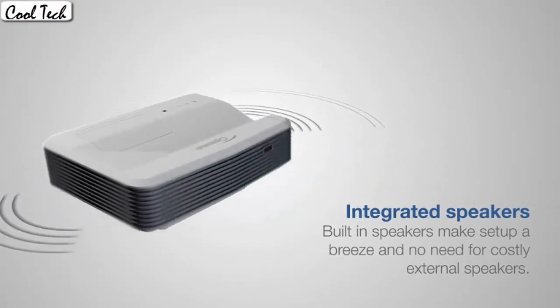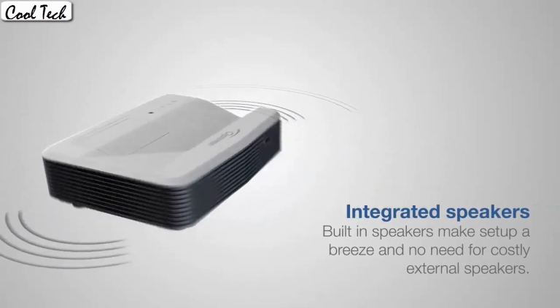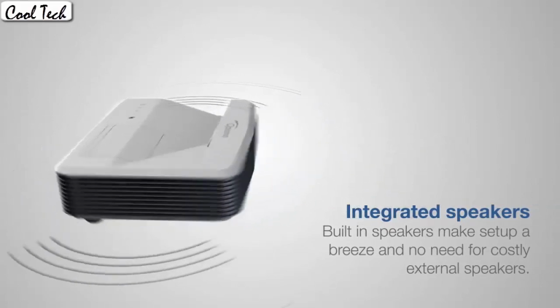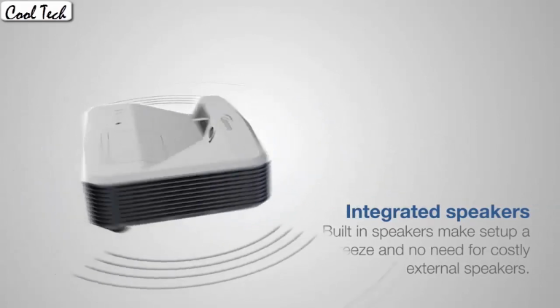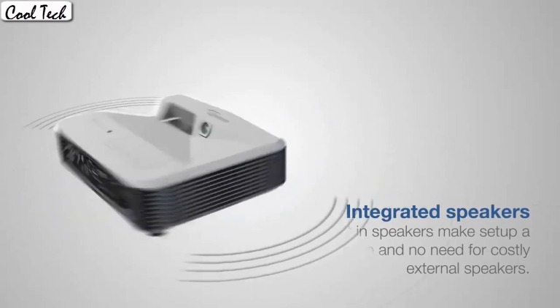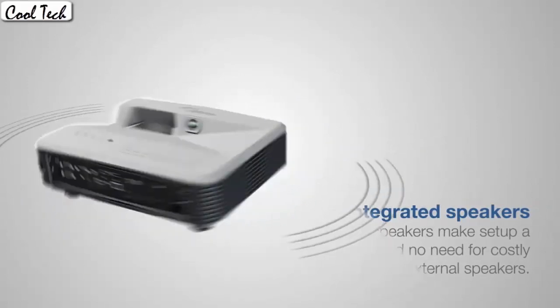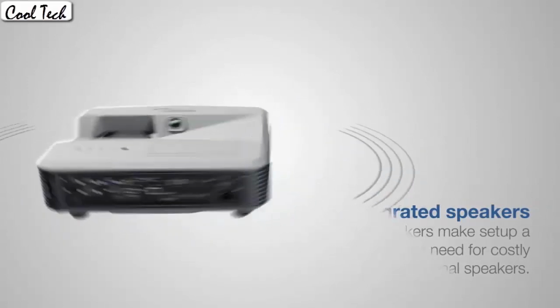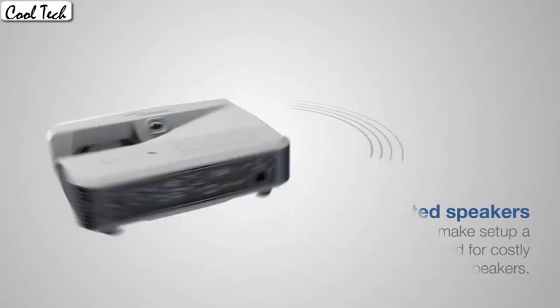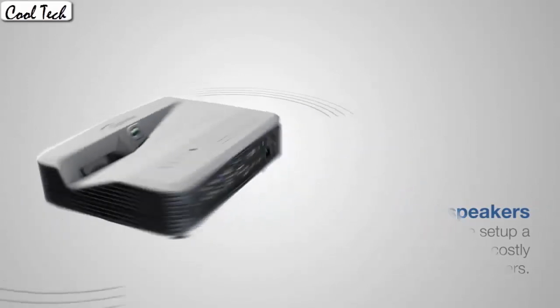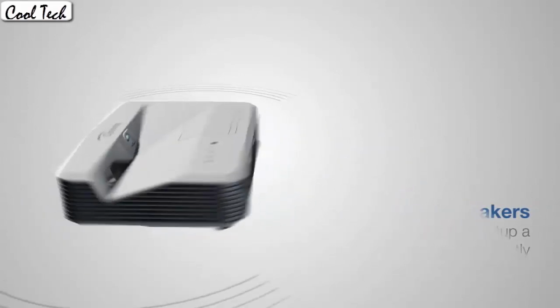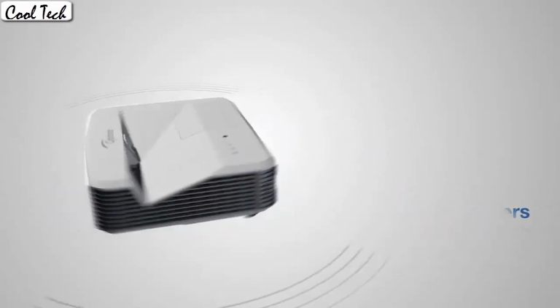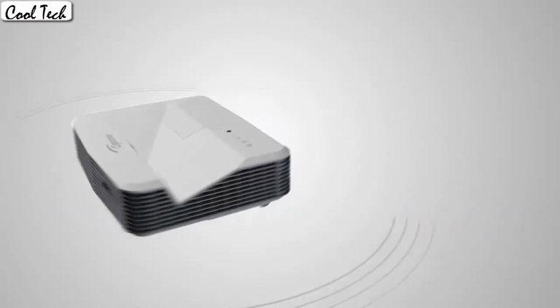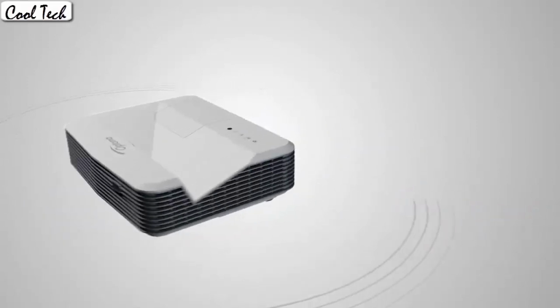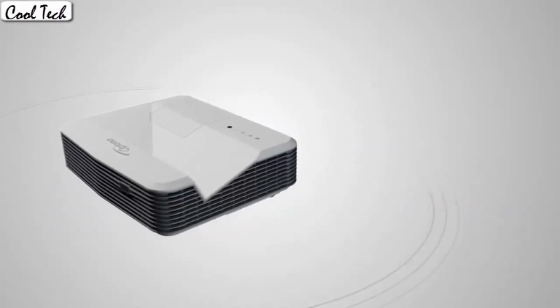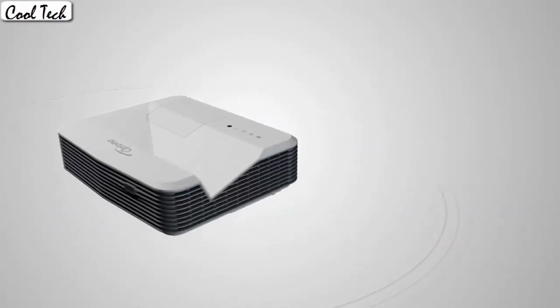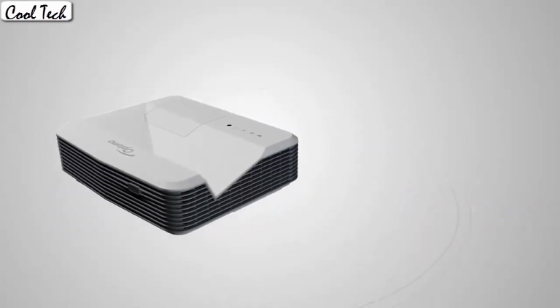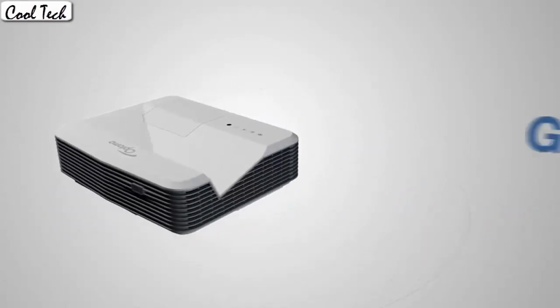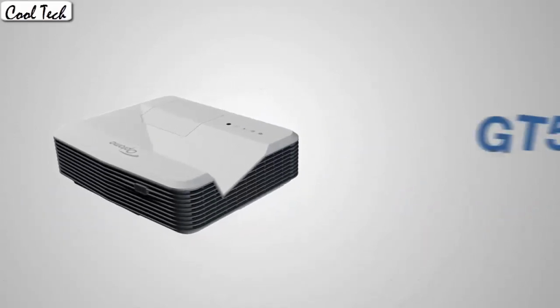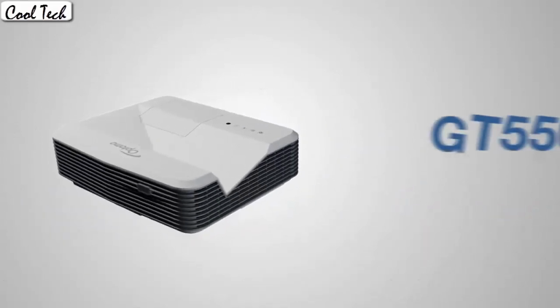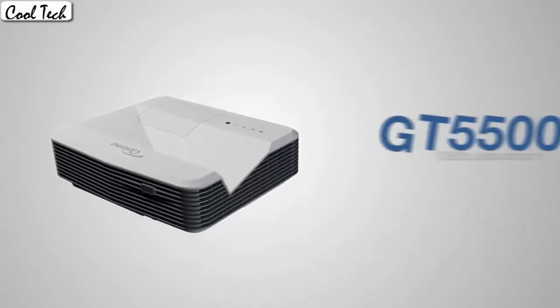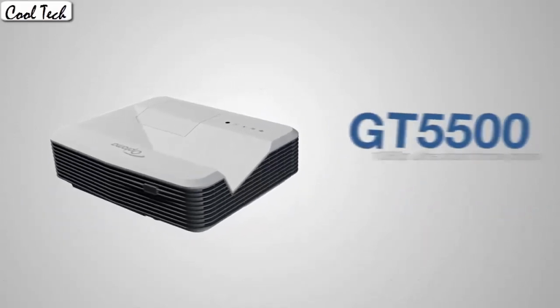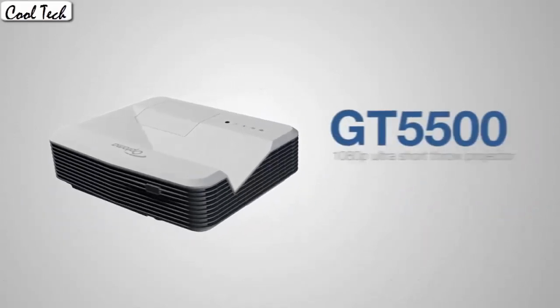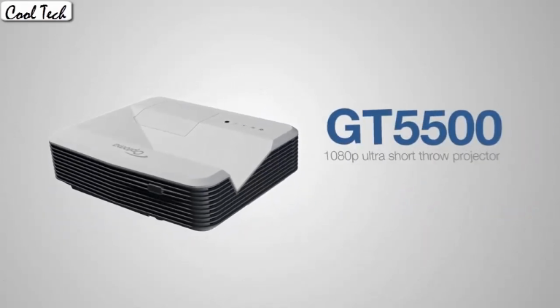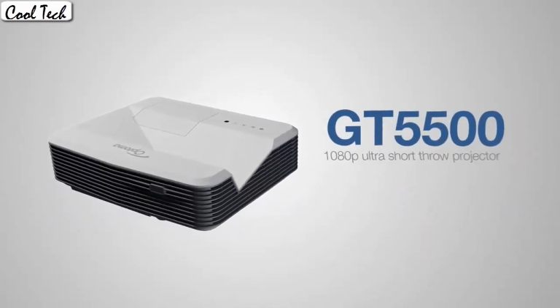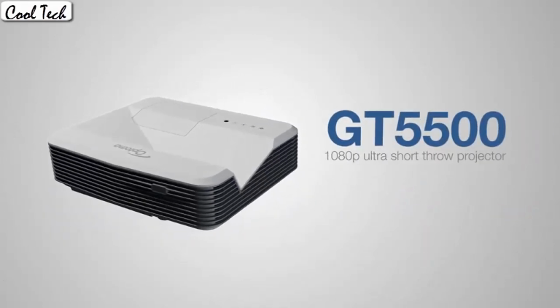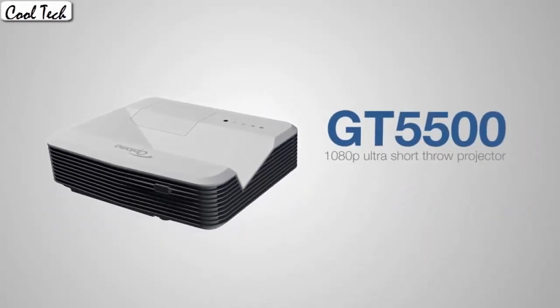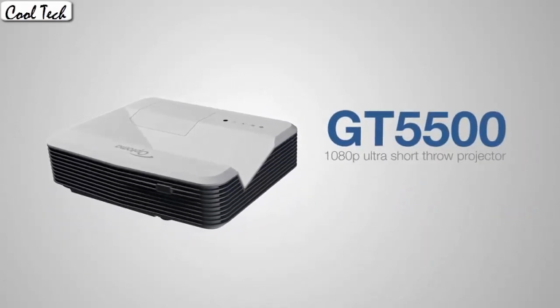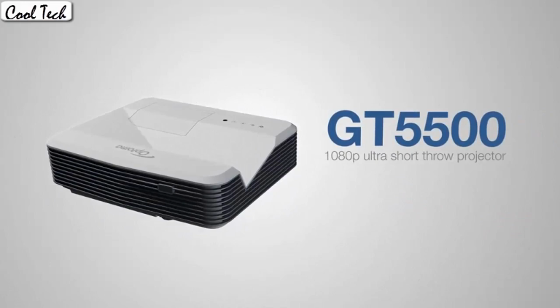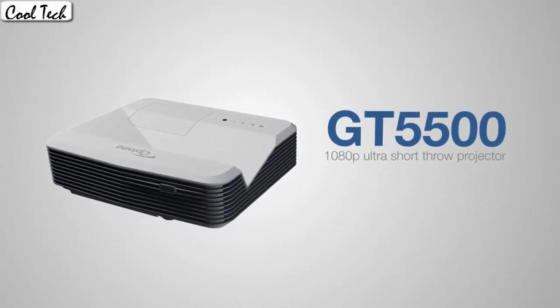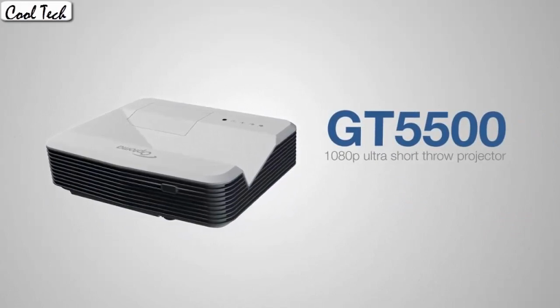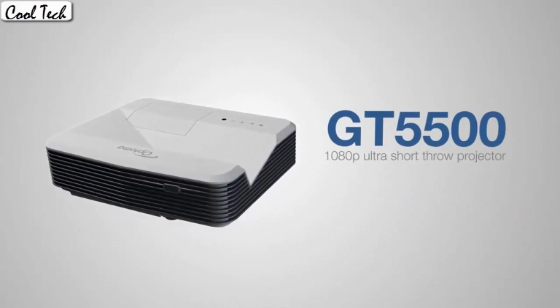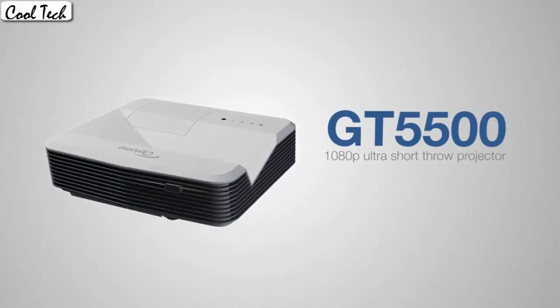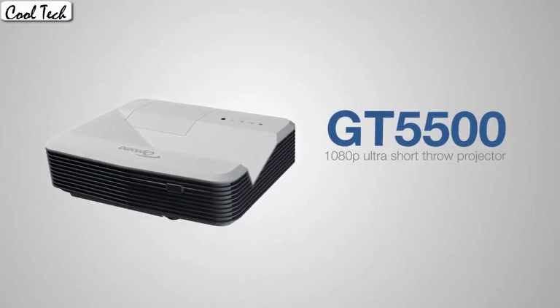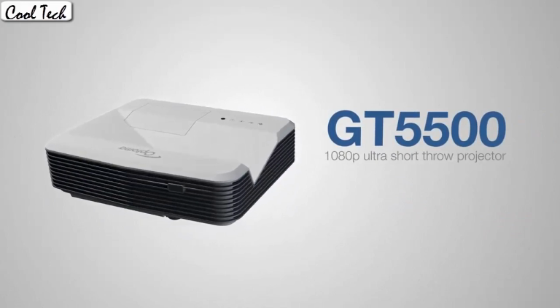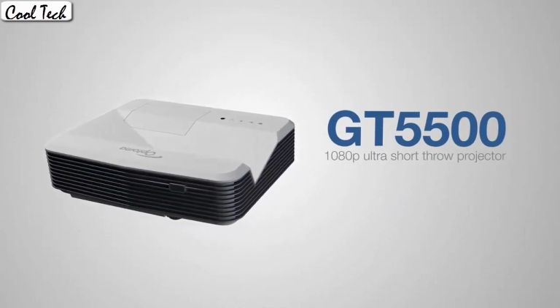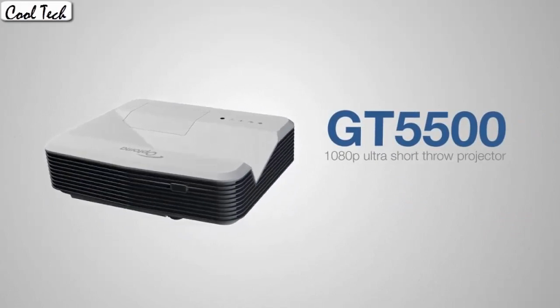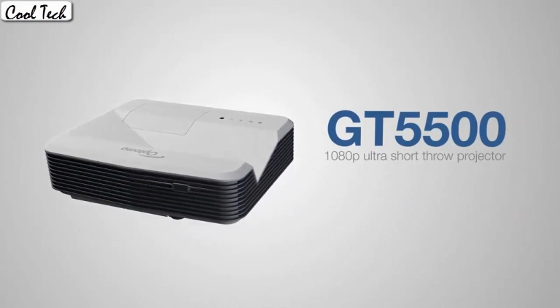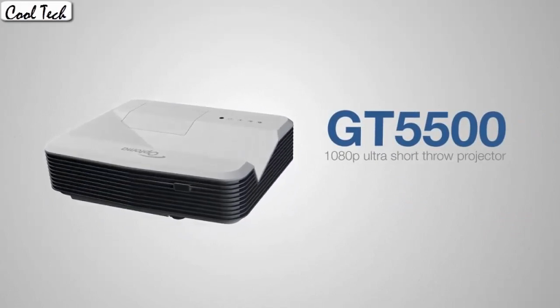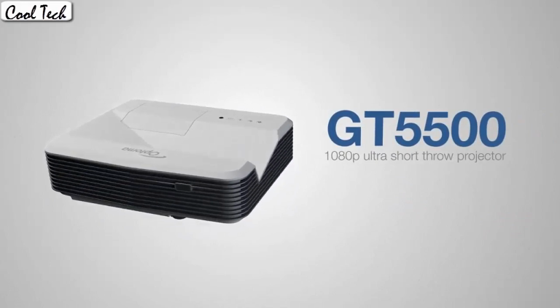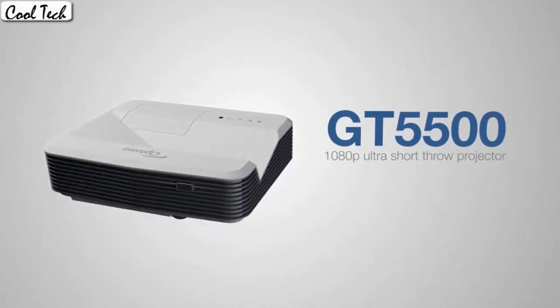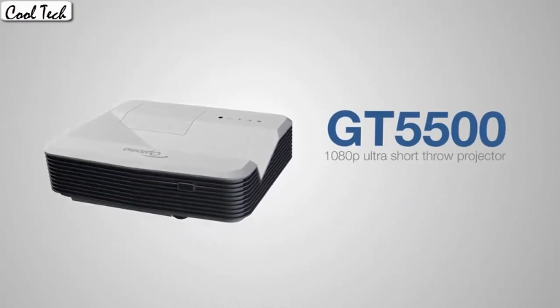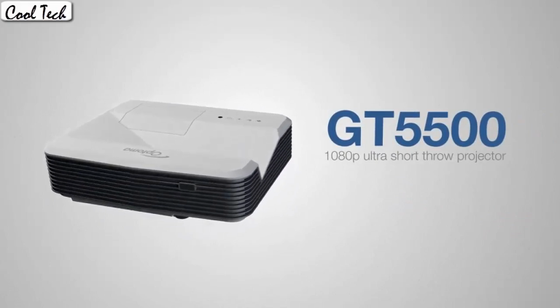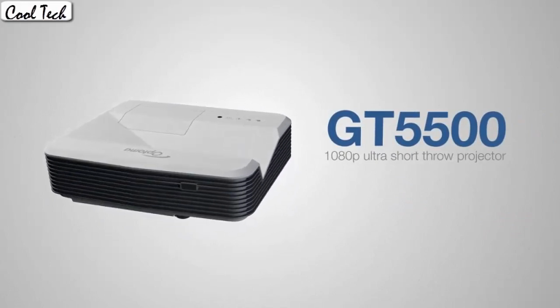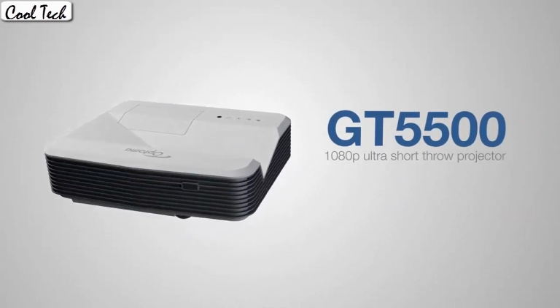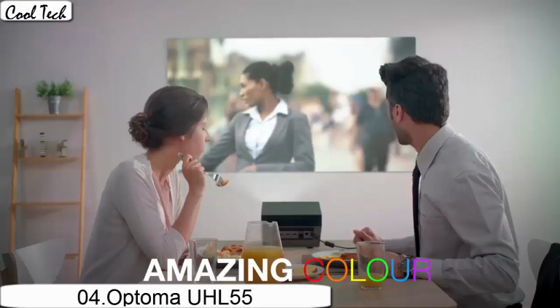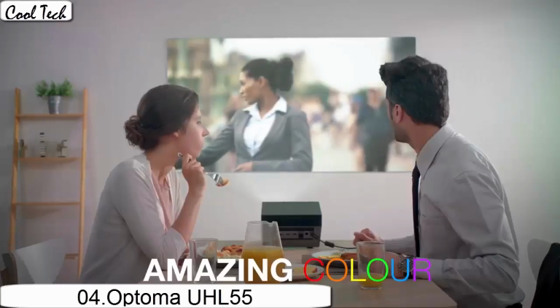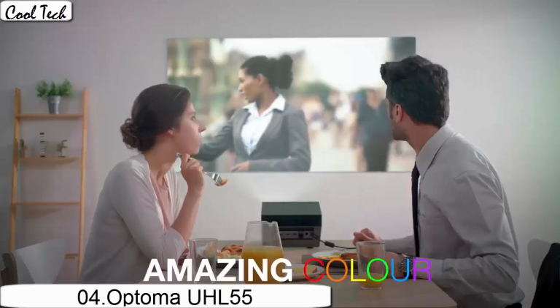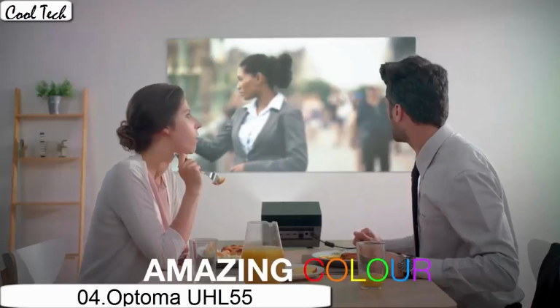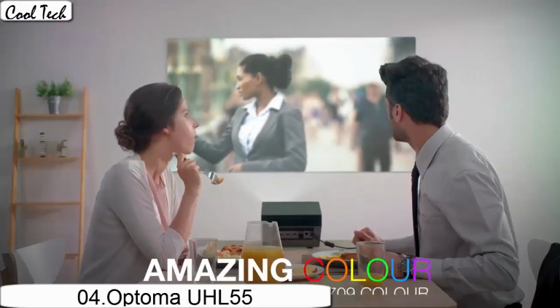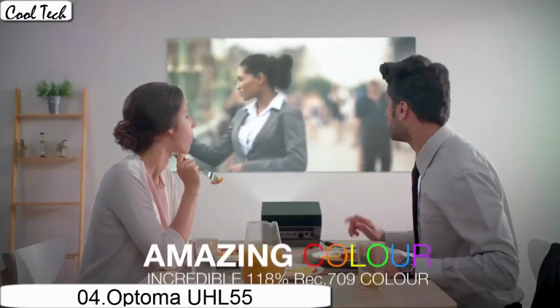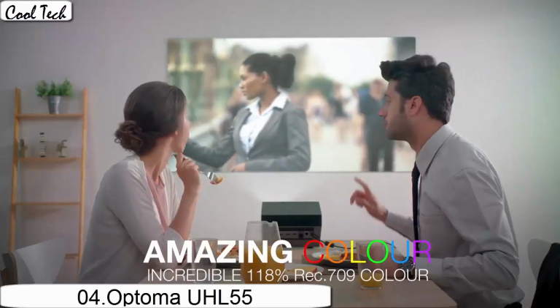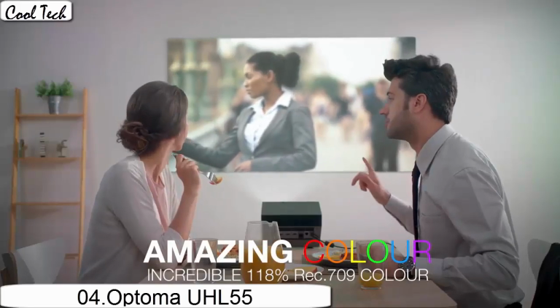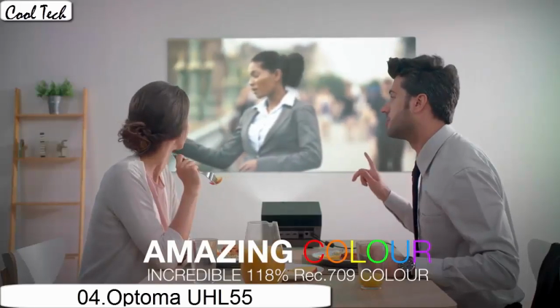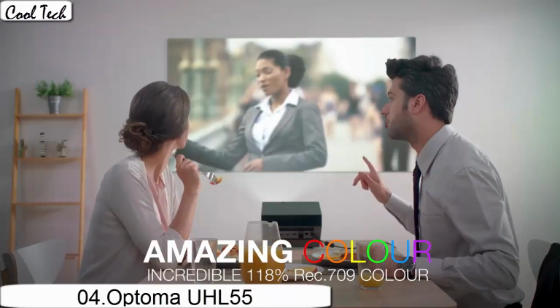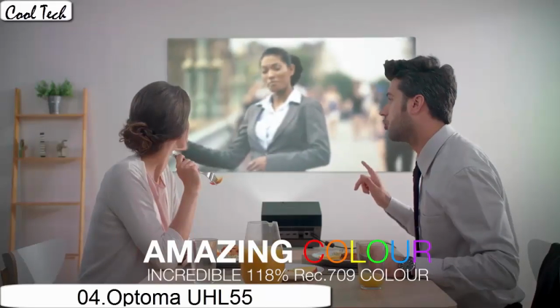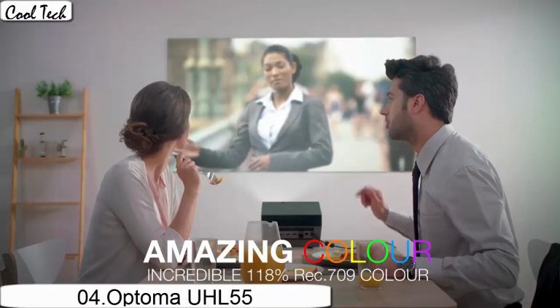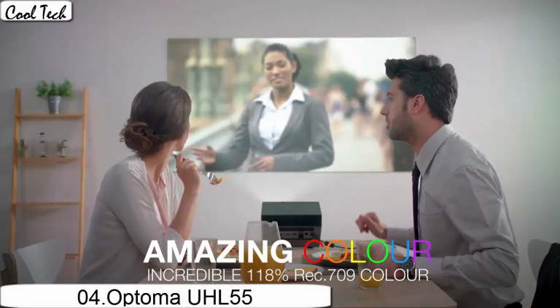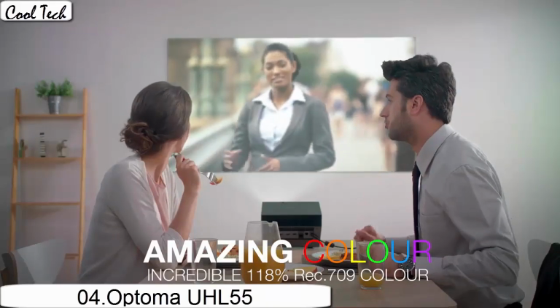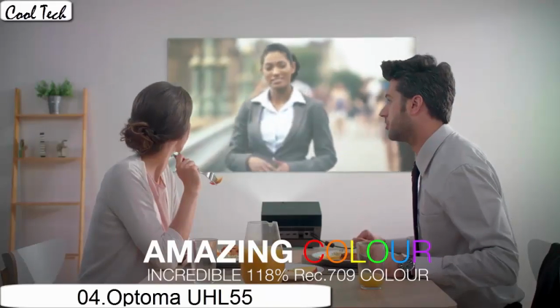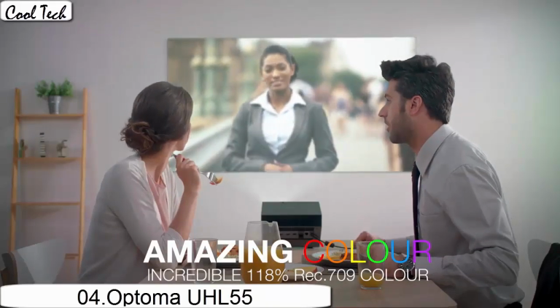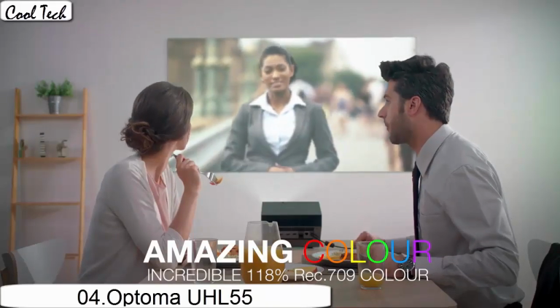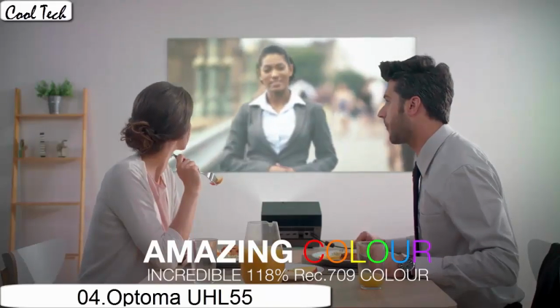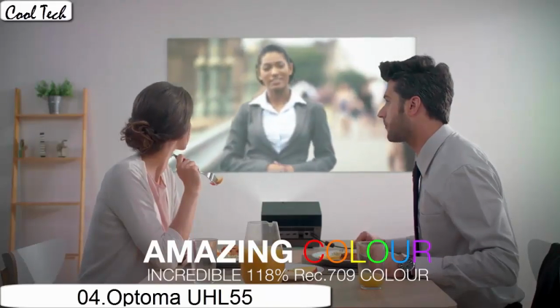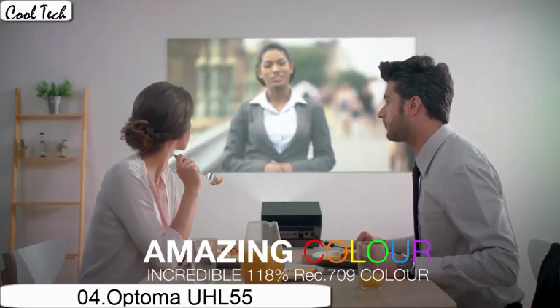The sound that comes from the projector is honestly good enough for a casual movie night. This projector is very well priced.